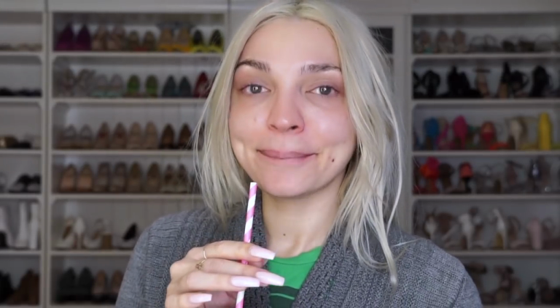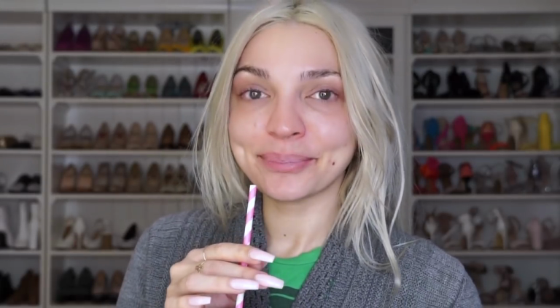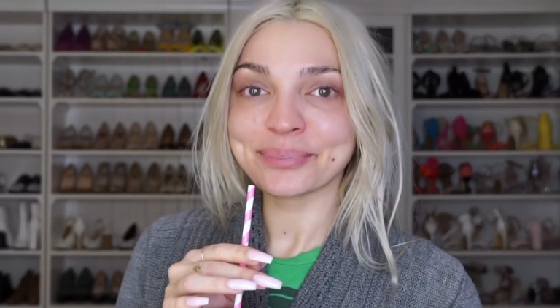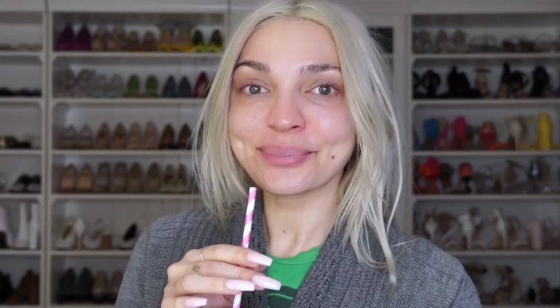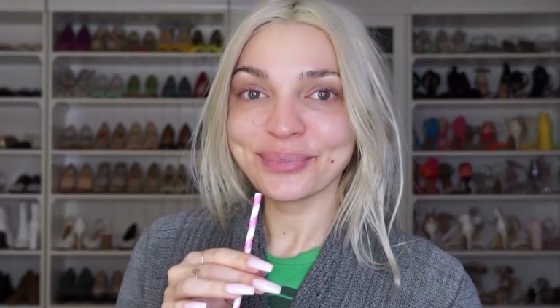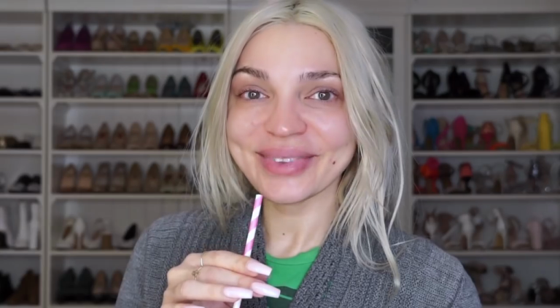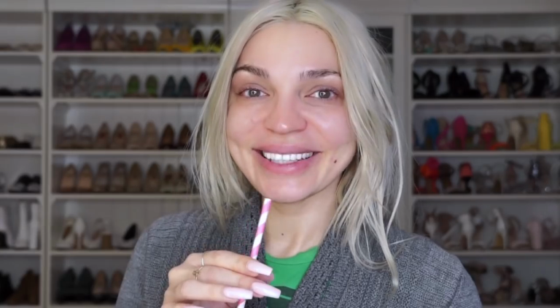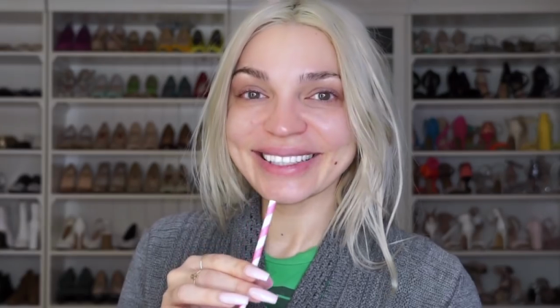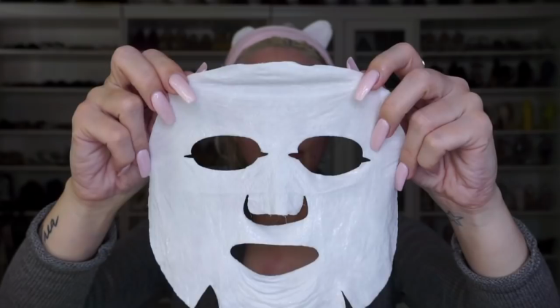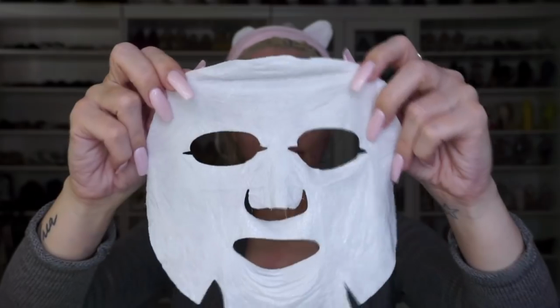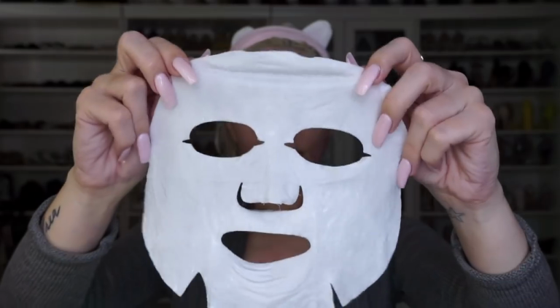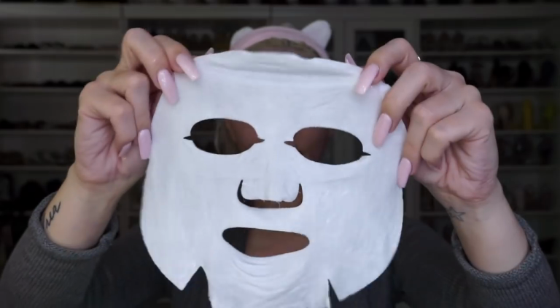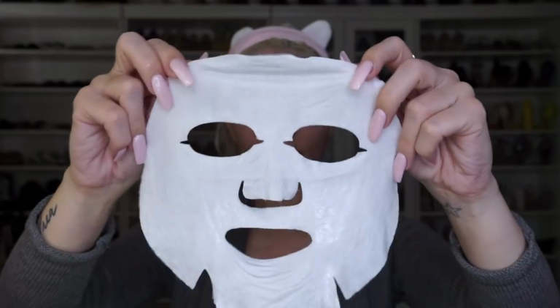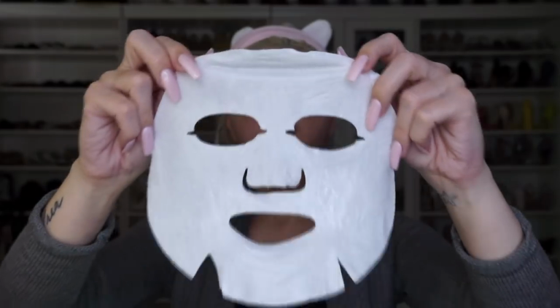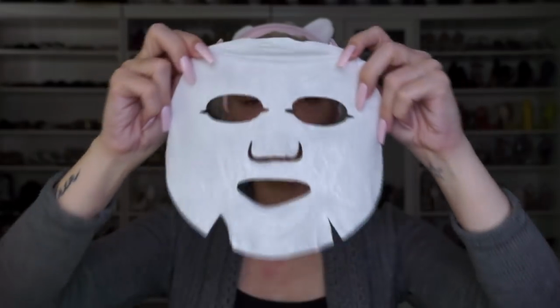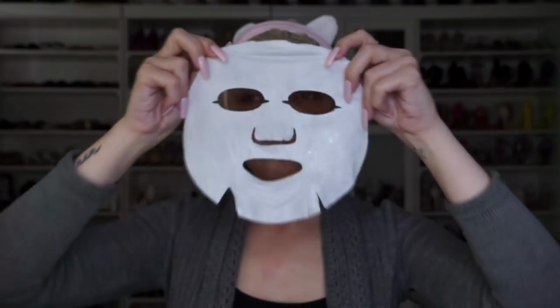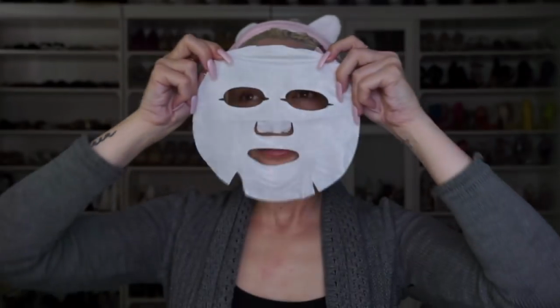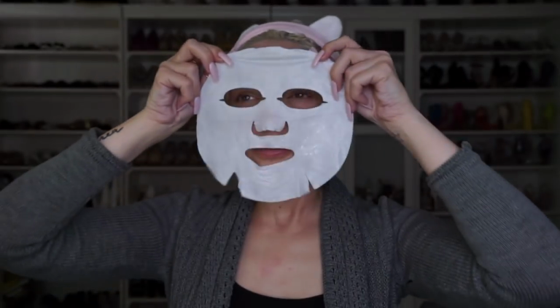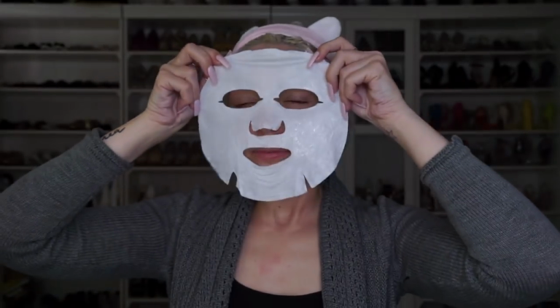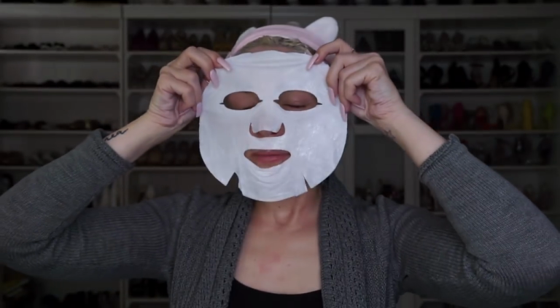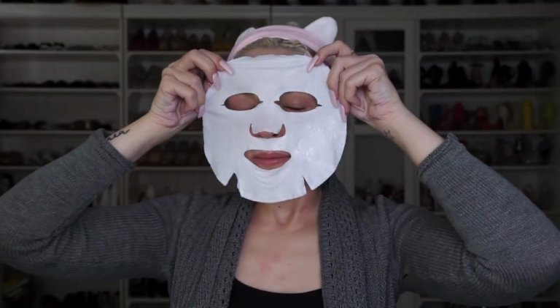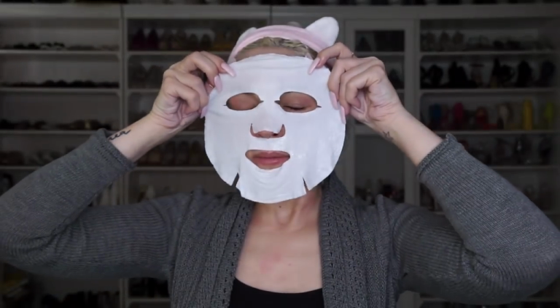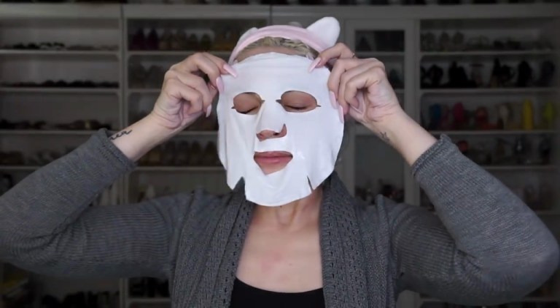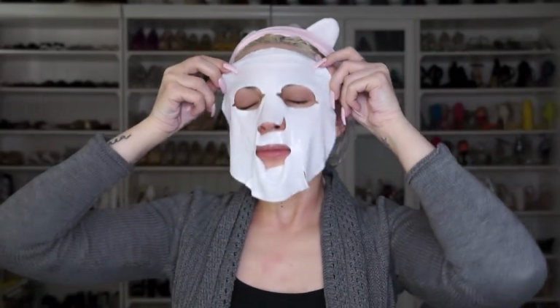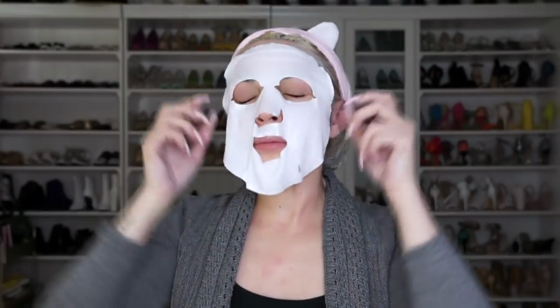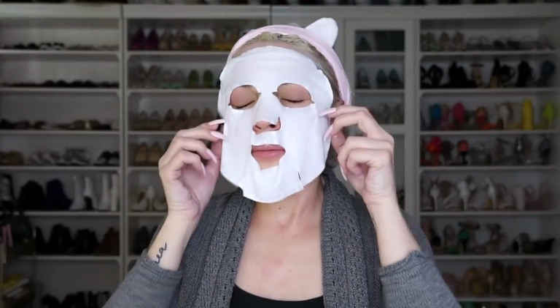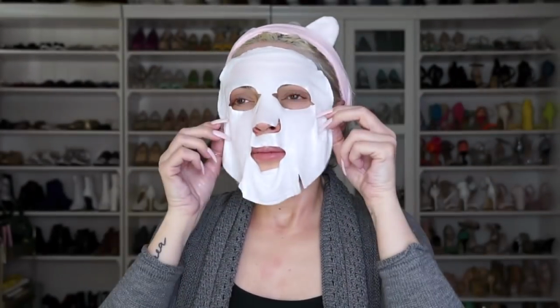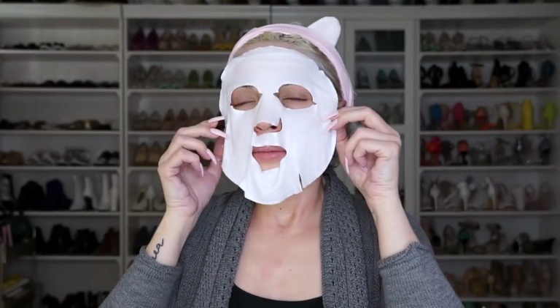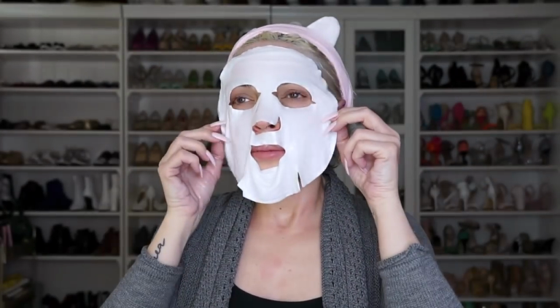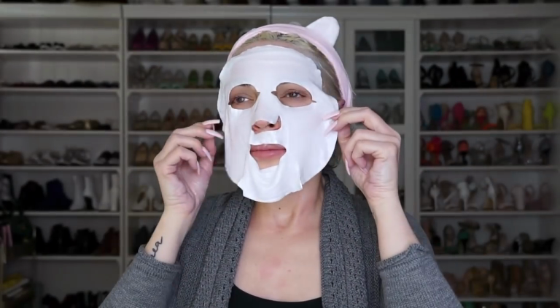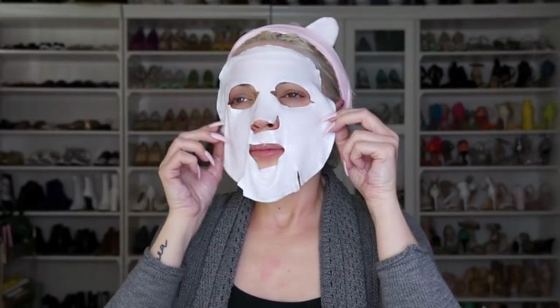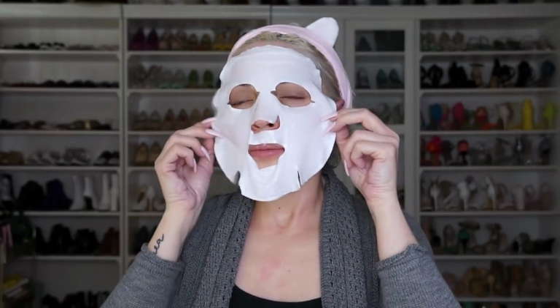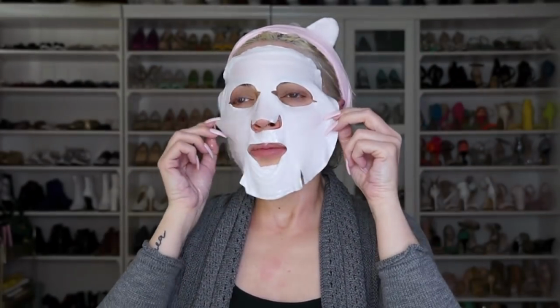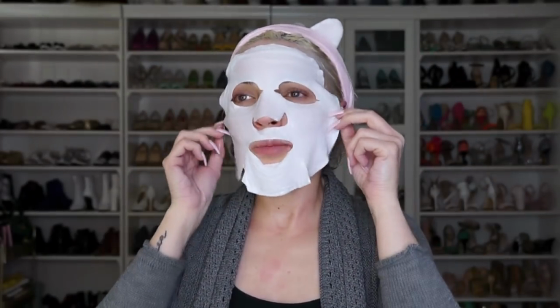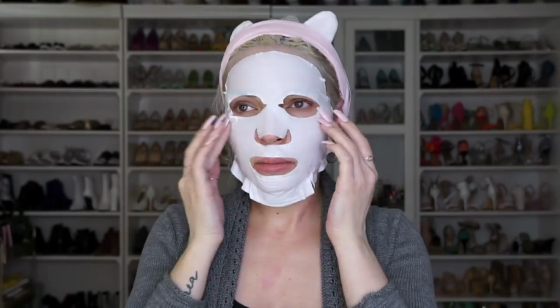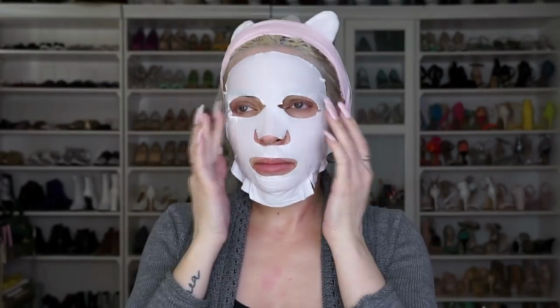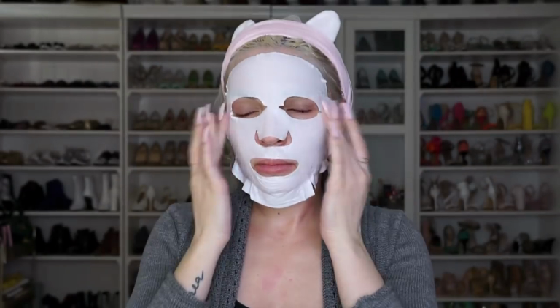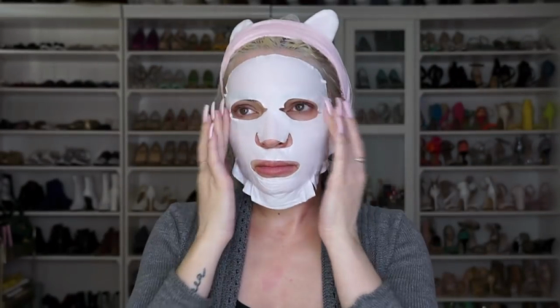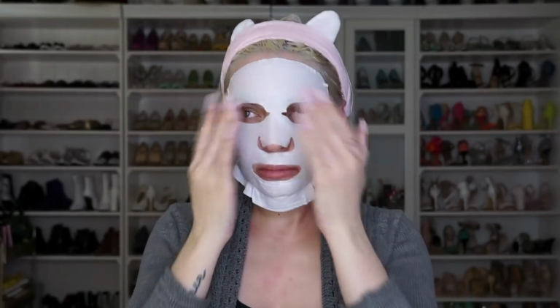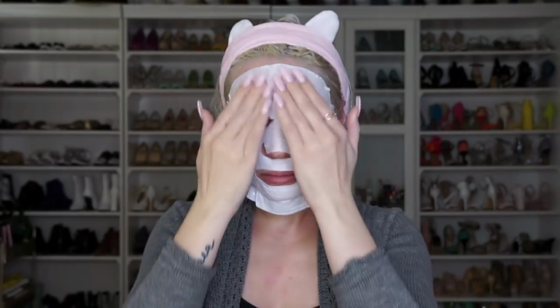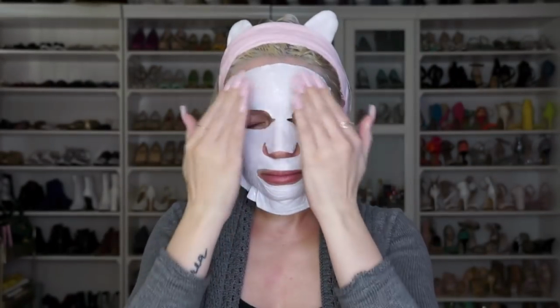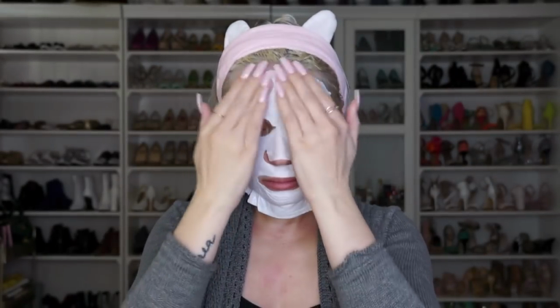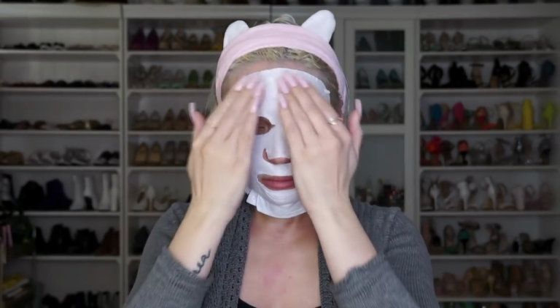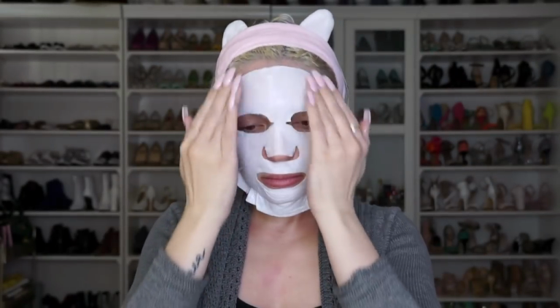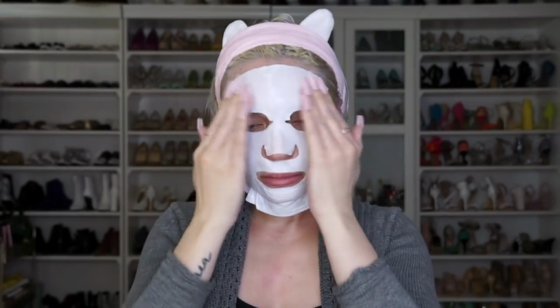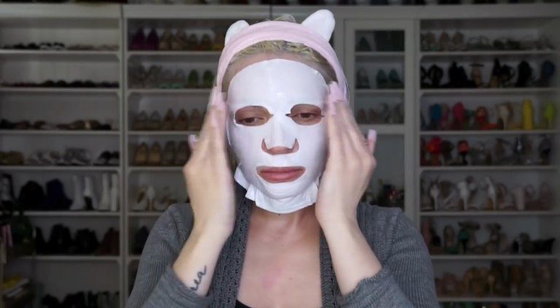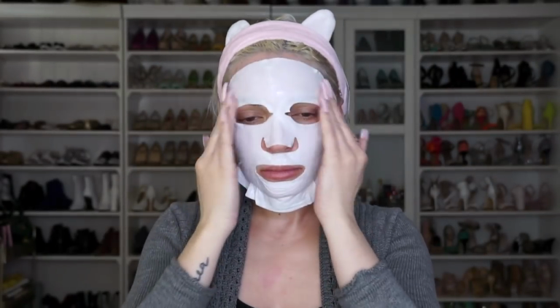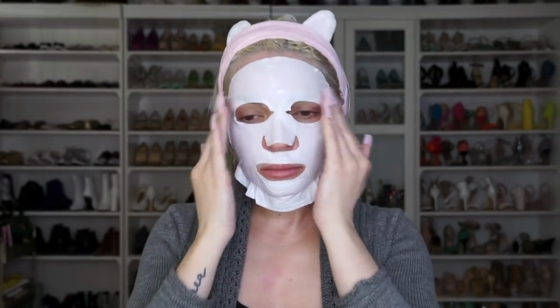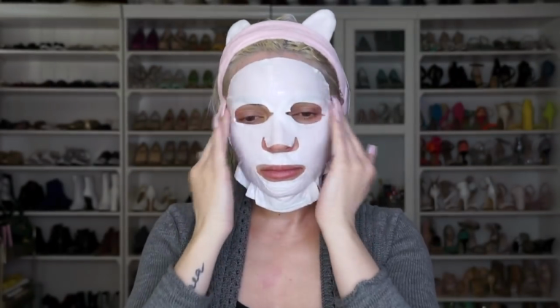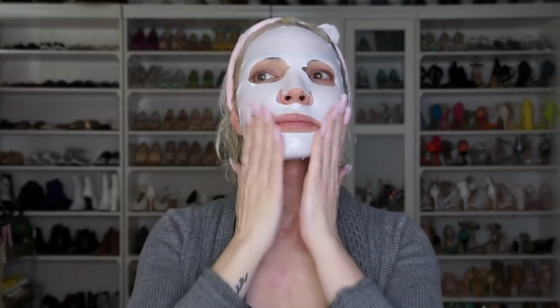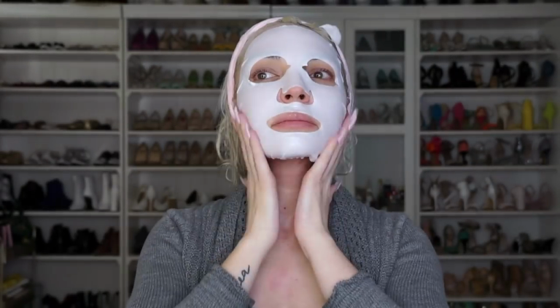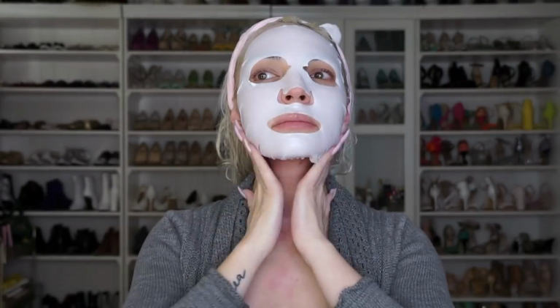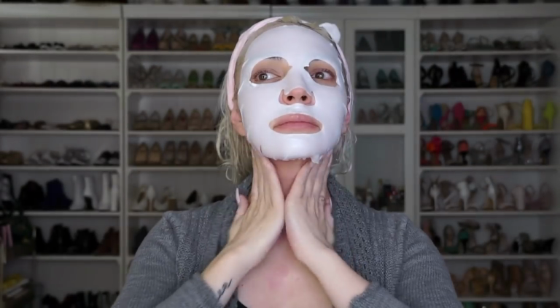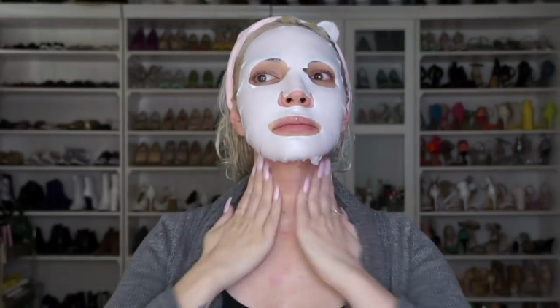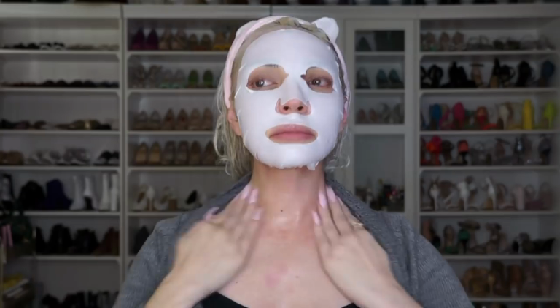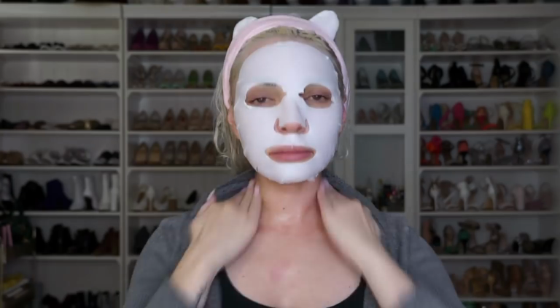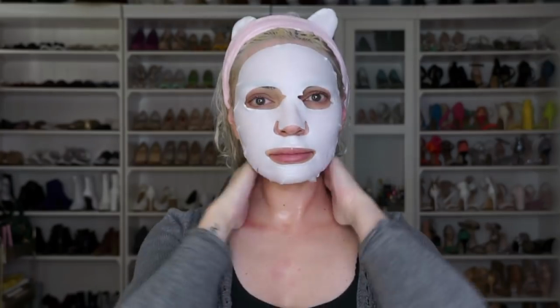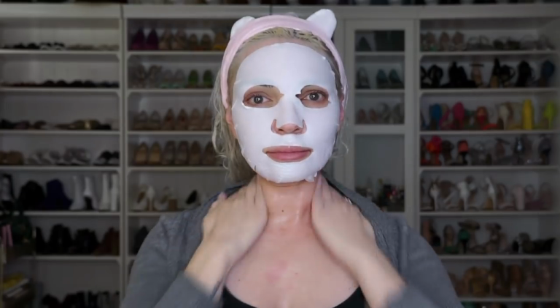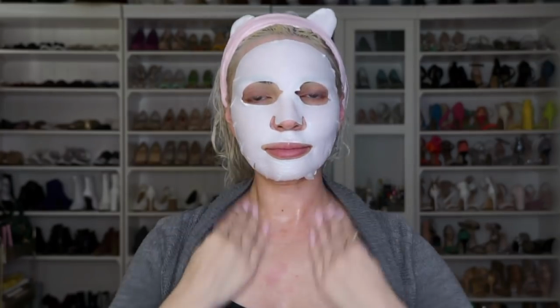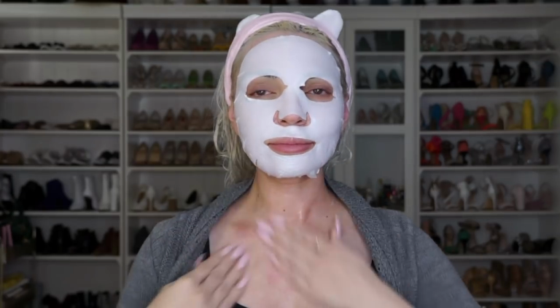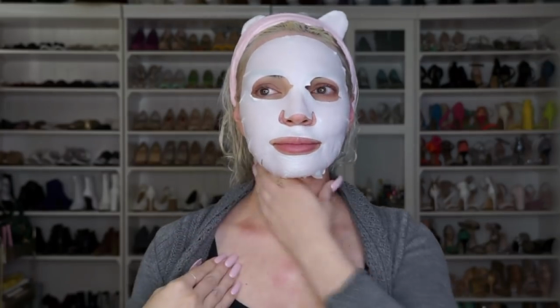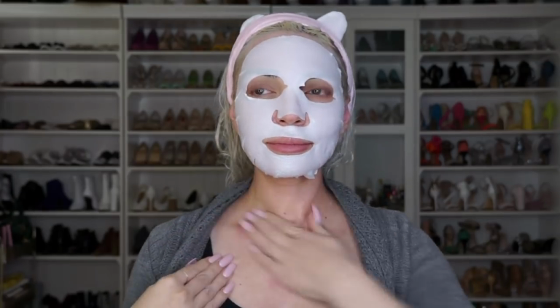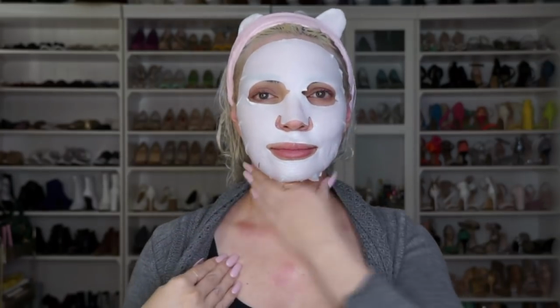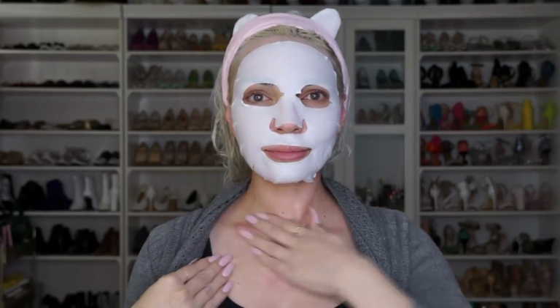Number three is to face mask three times per week, night or morning — it doesn't matter. Just please mask more this year.